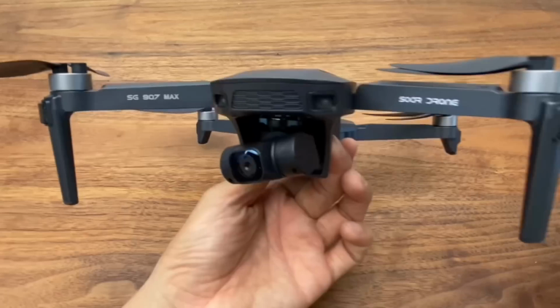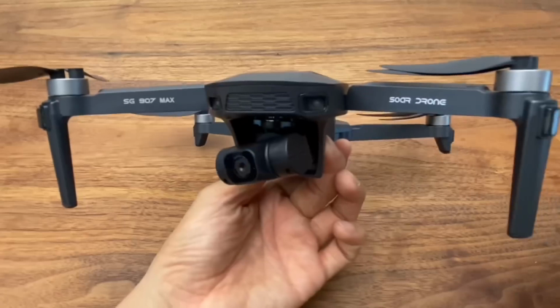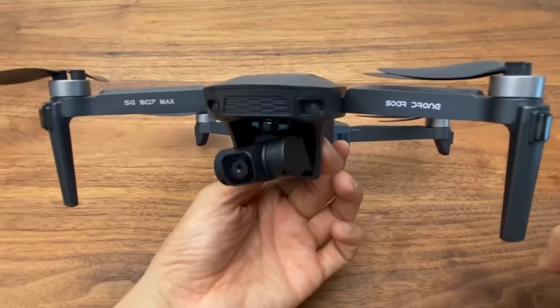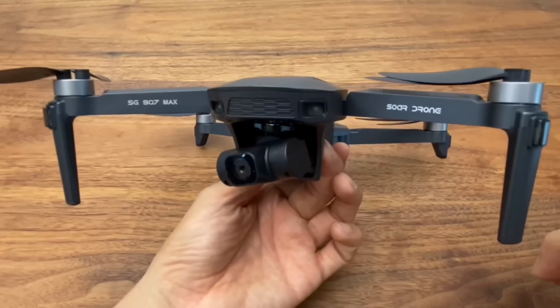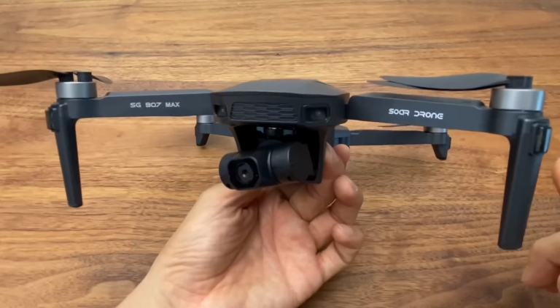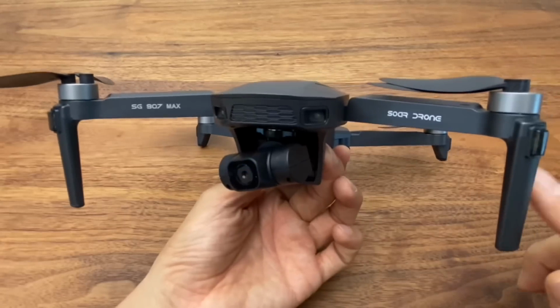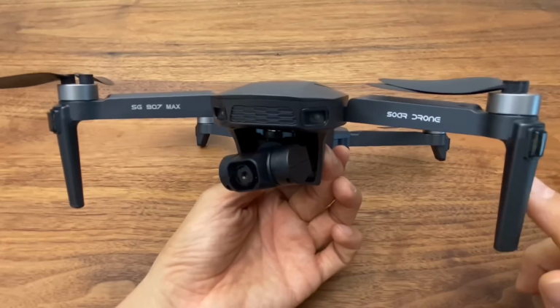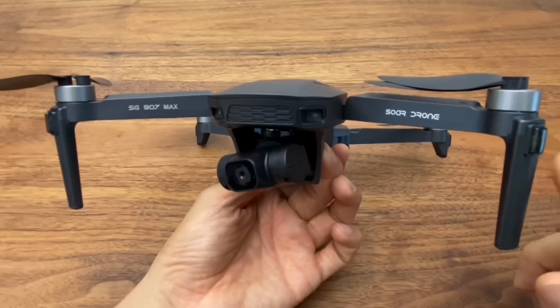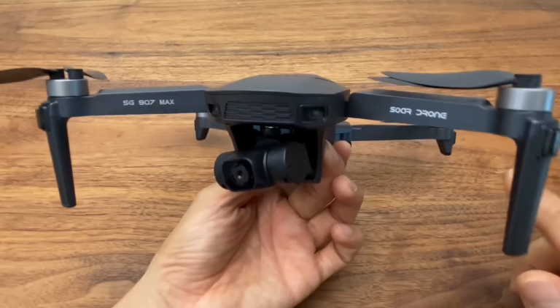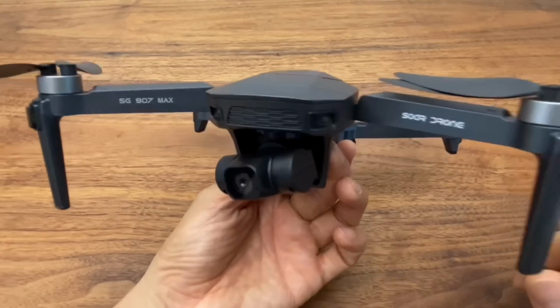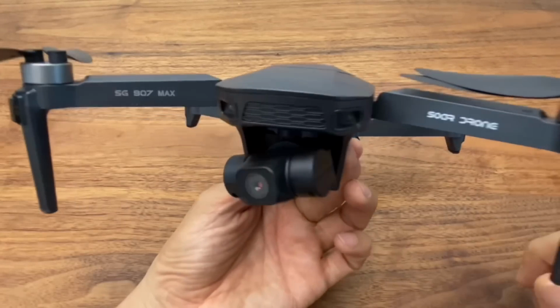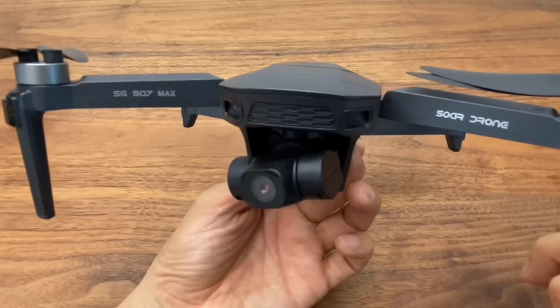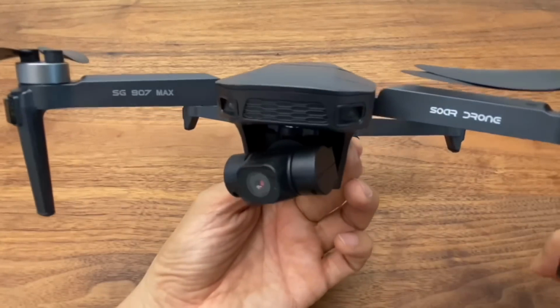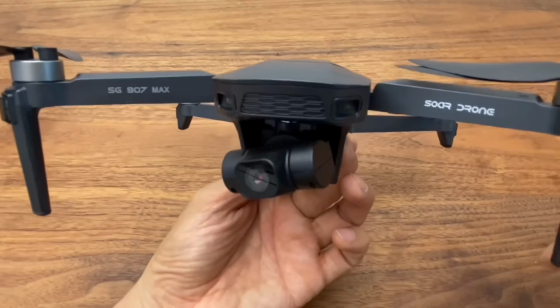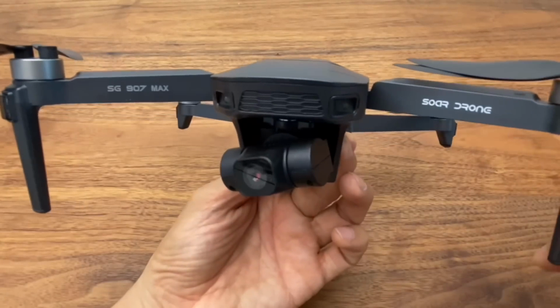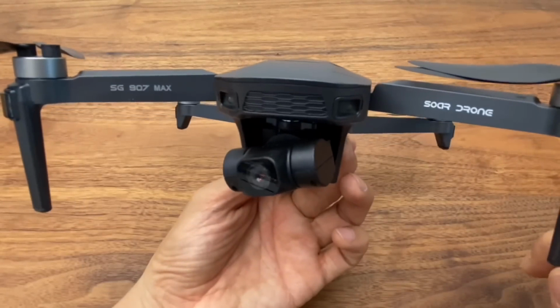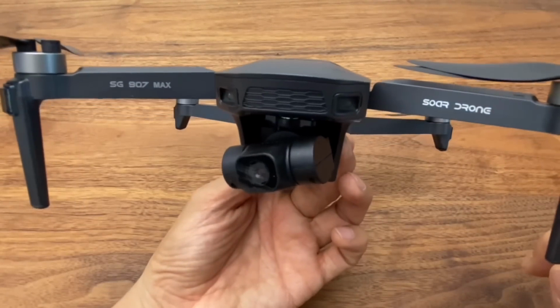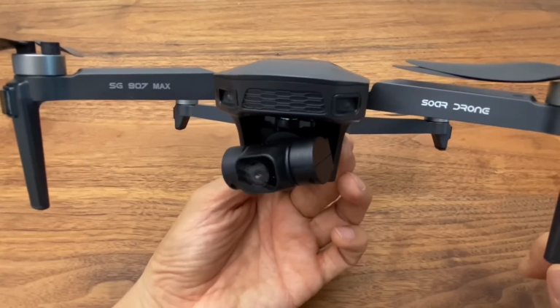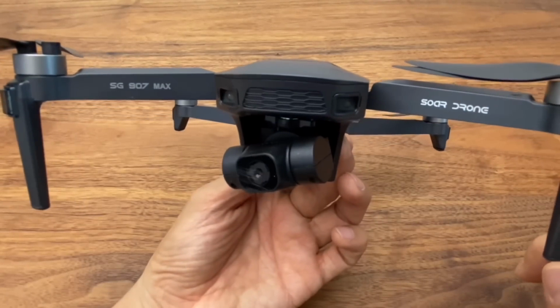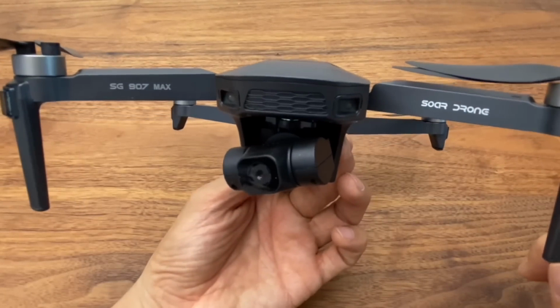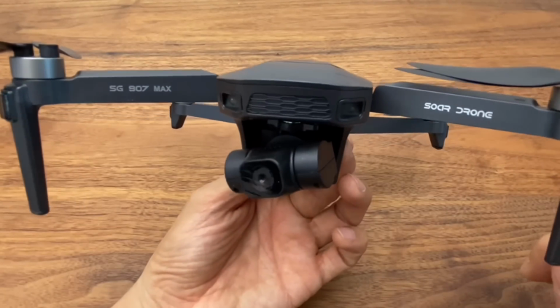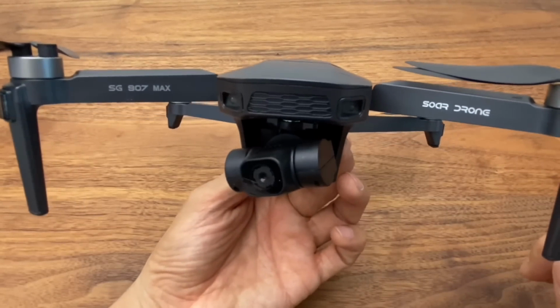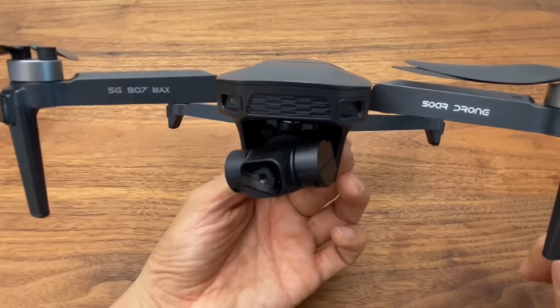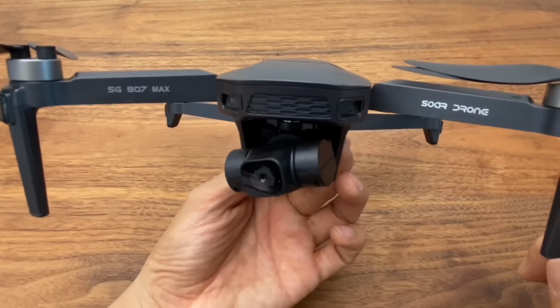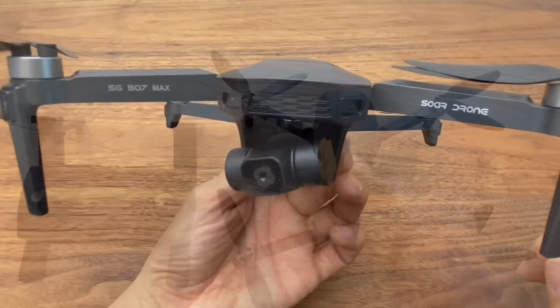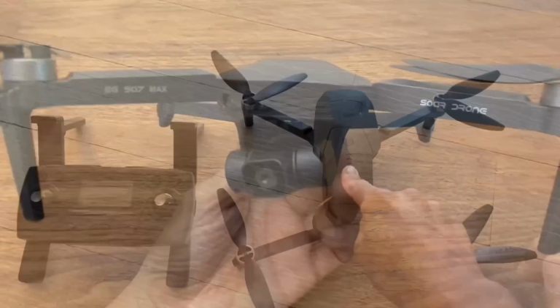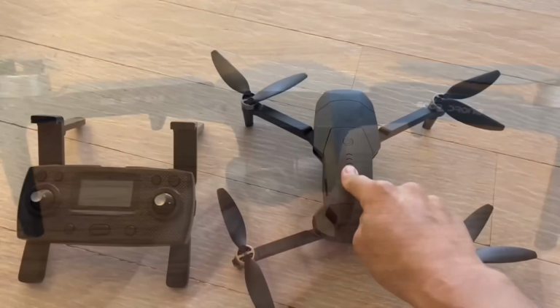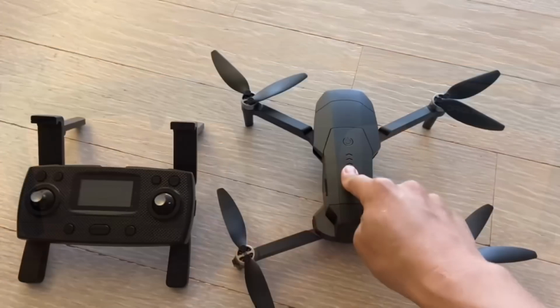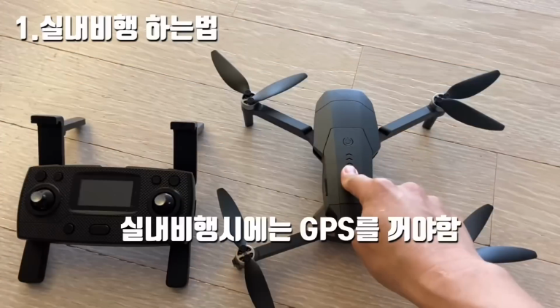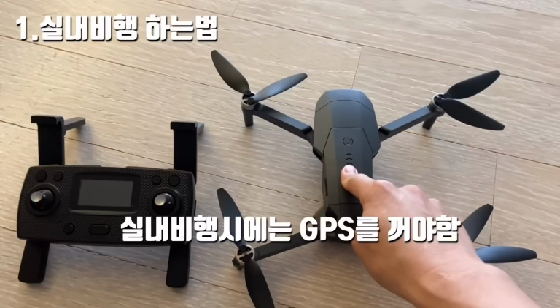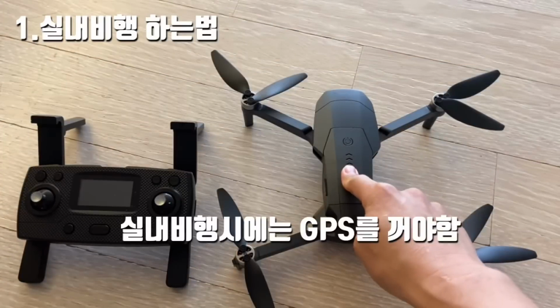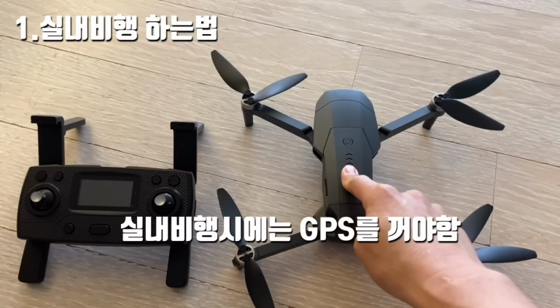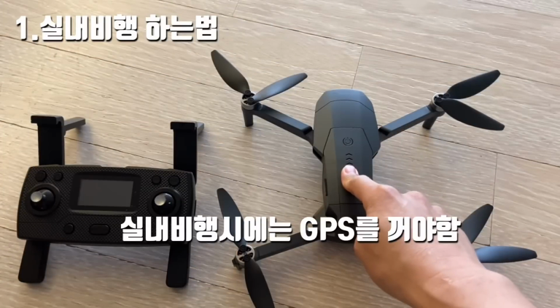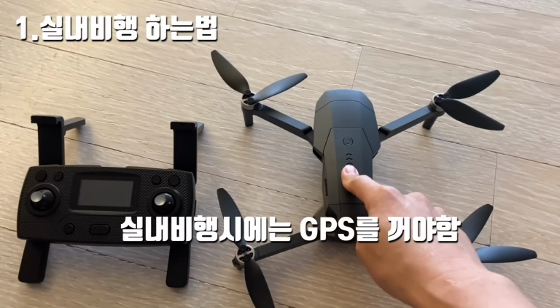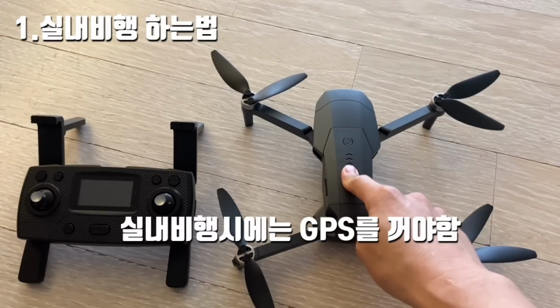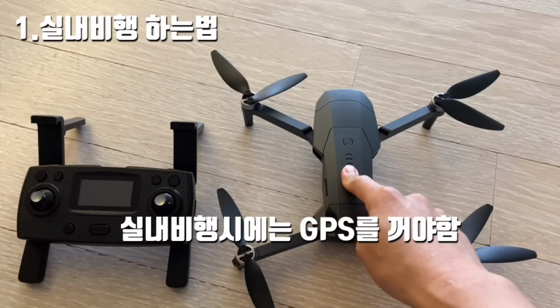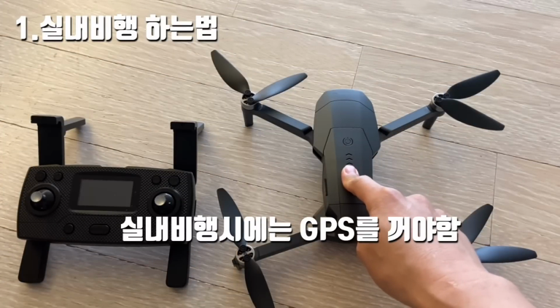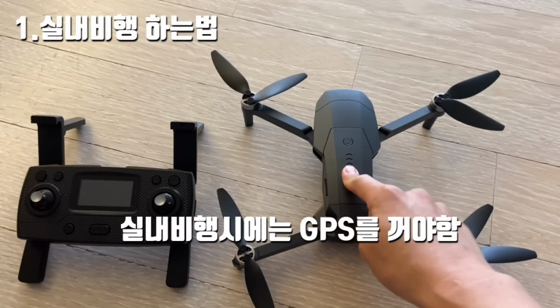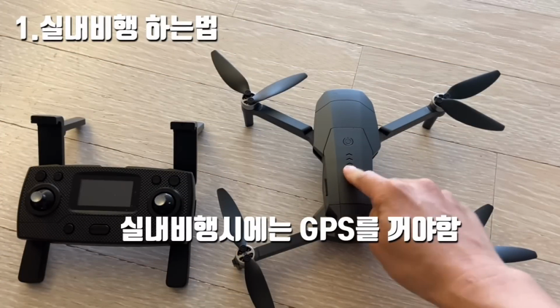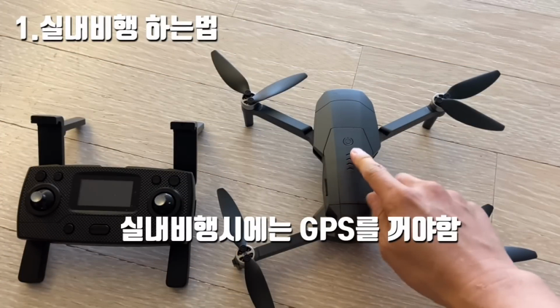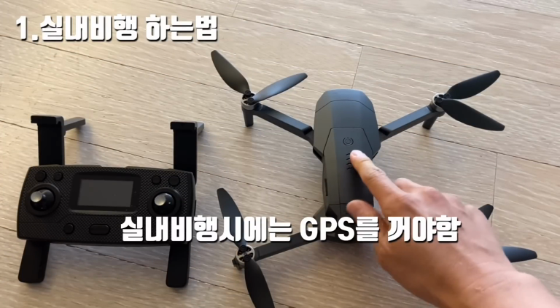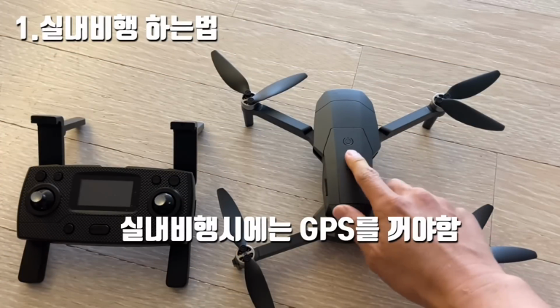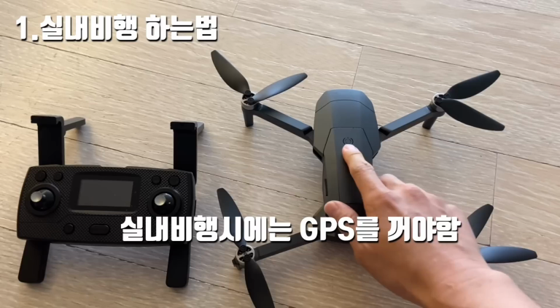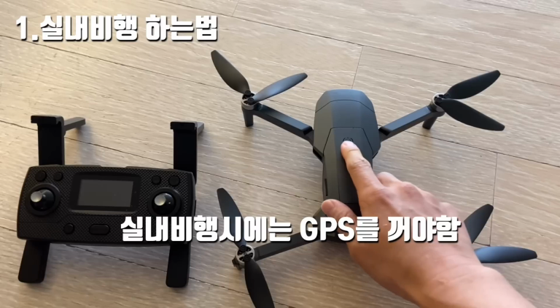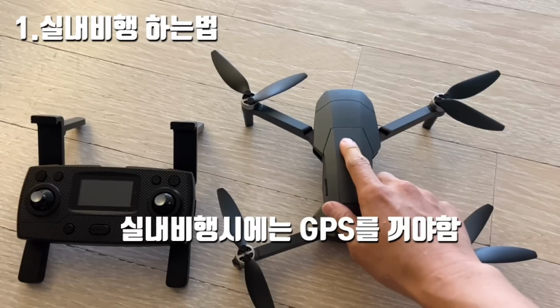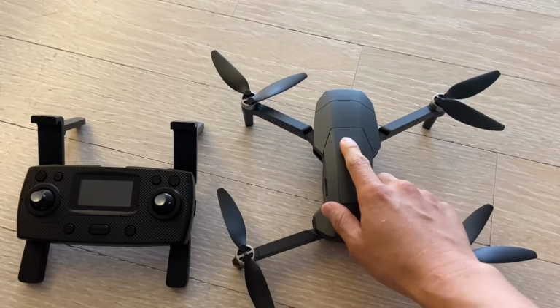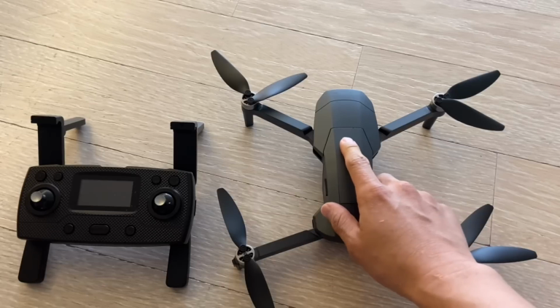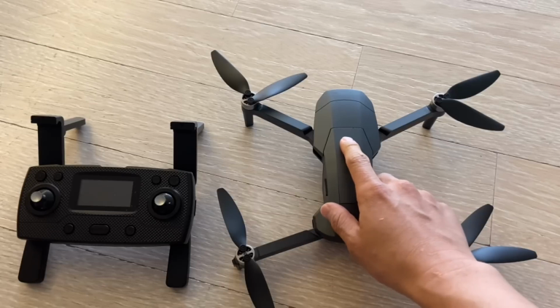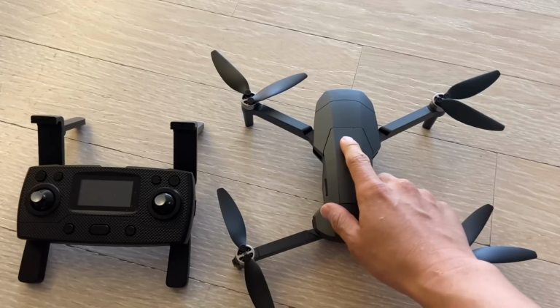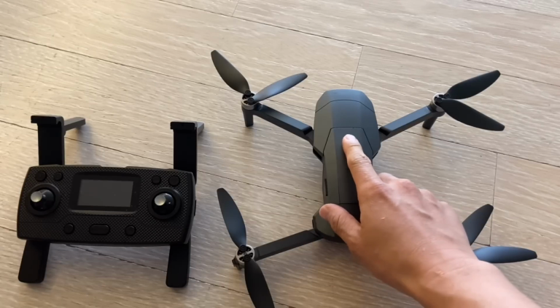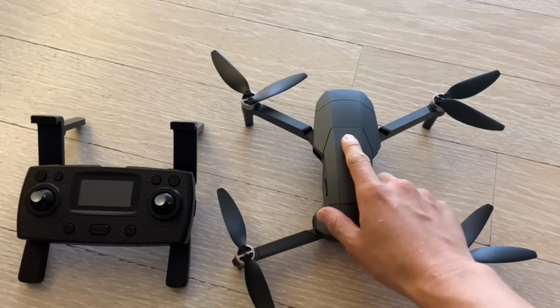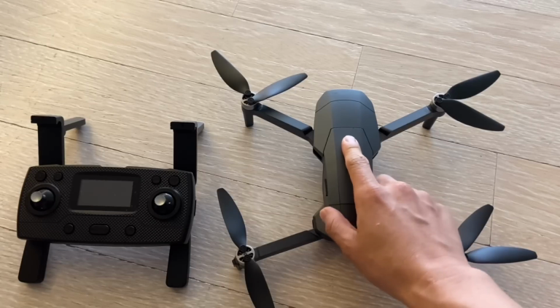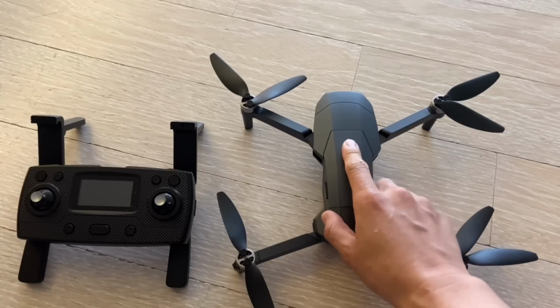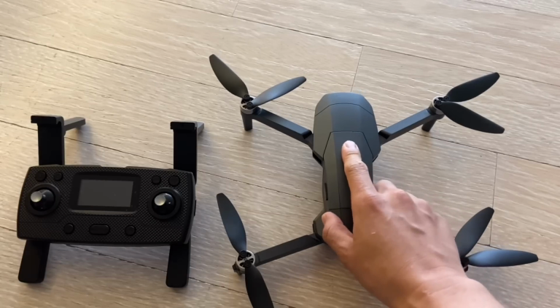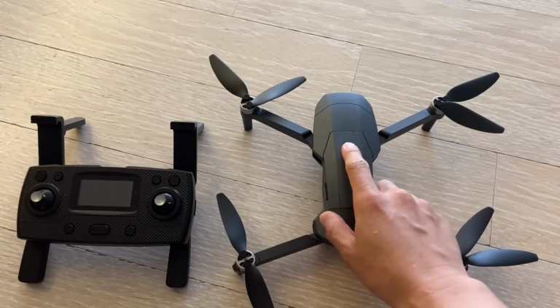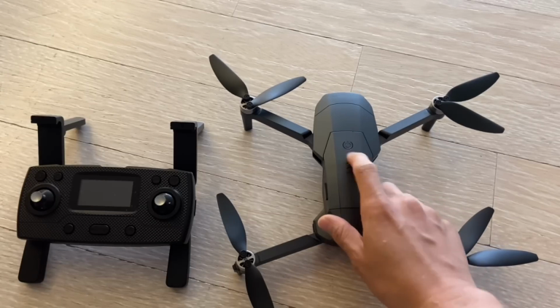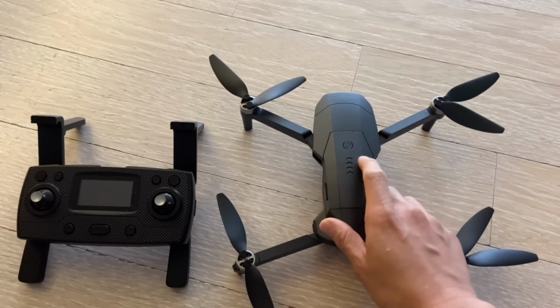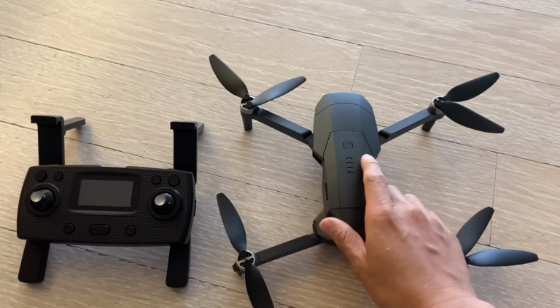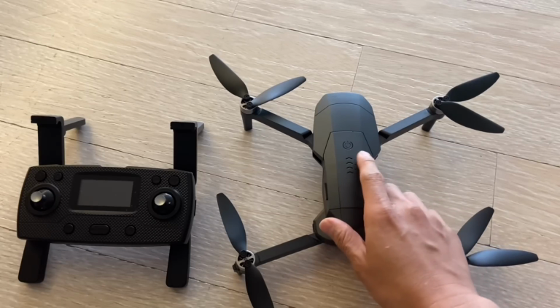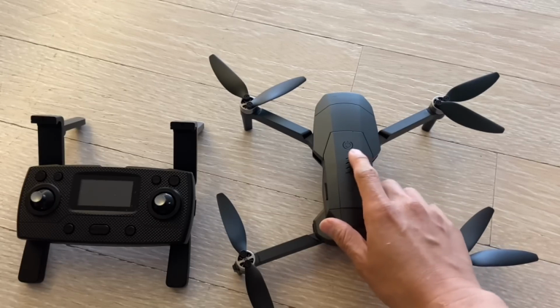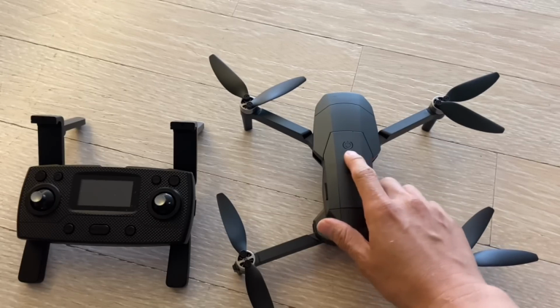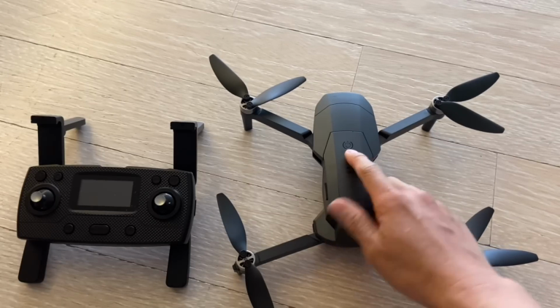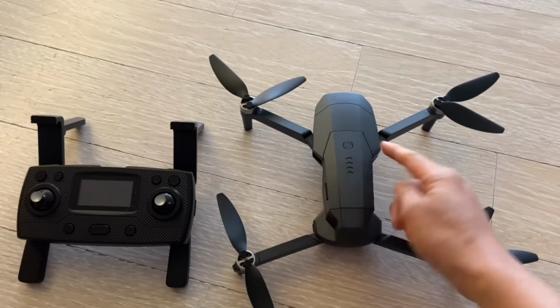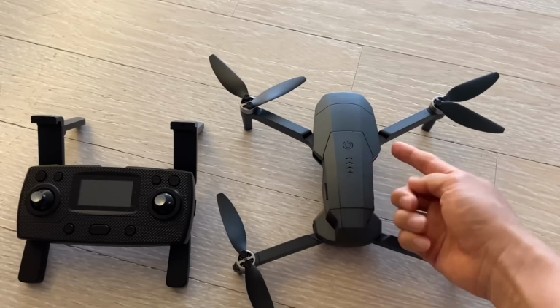I'll show you actual footage I filmed myself, so please check that out. When flying indoors, you need to turn off GPS. Let me show you the pairing steps from the beginning.